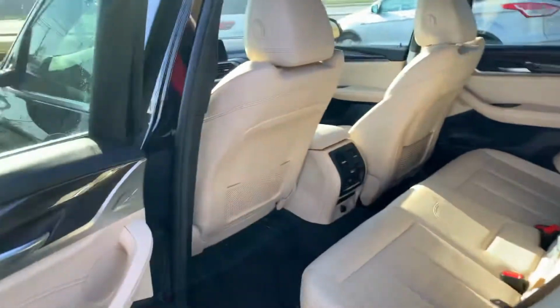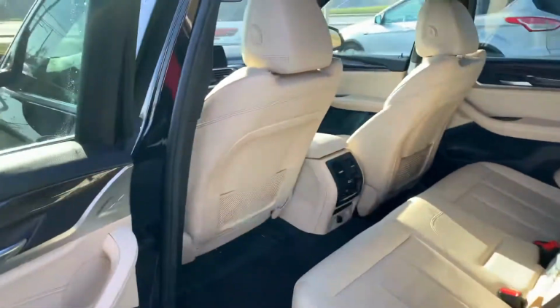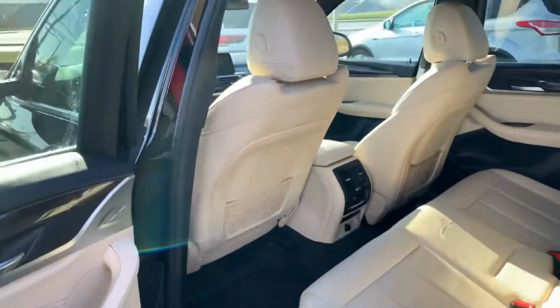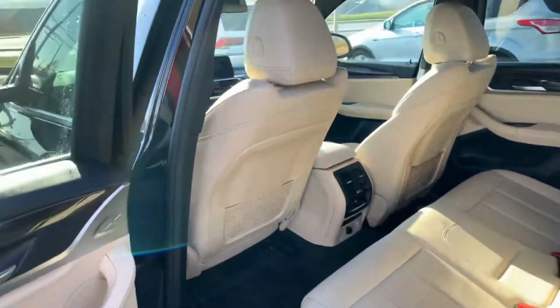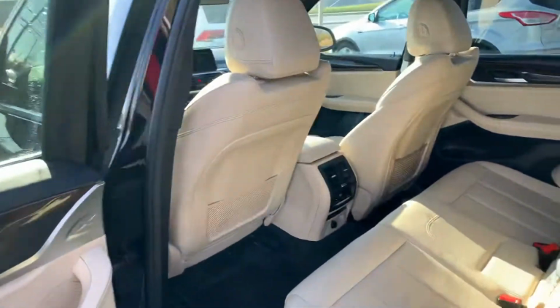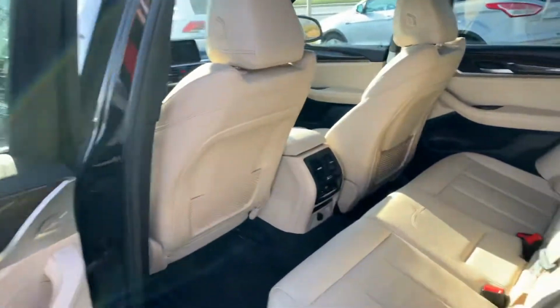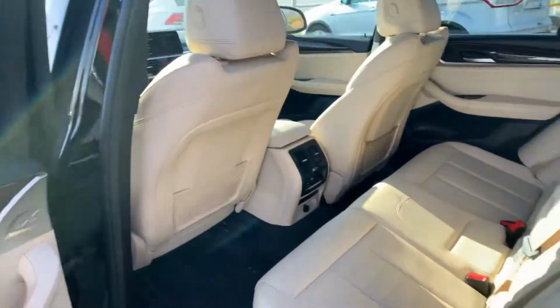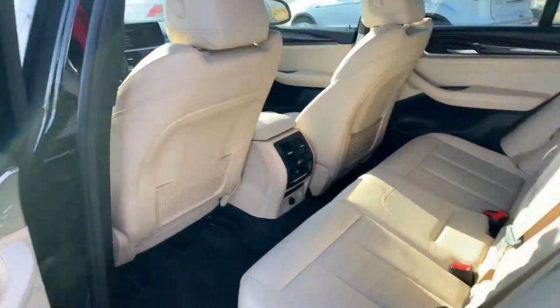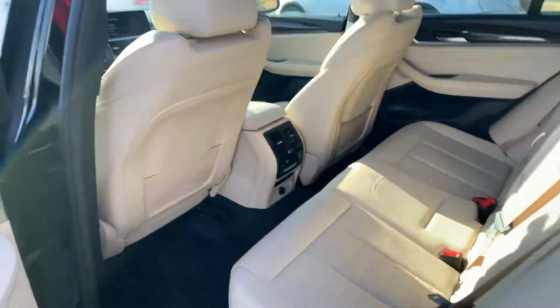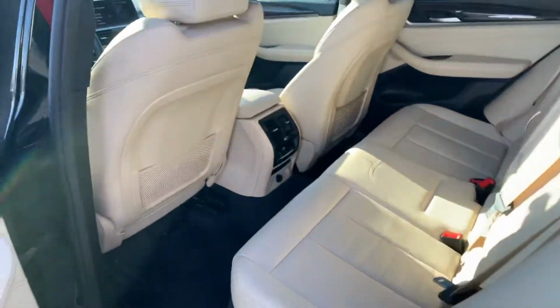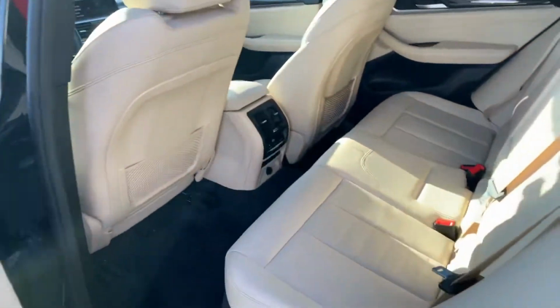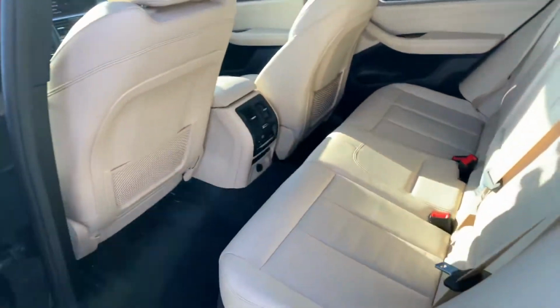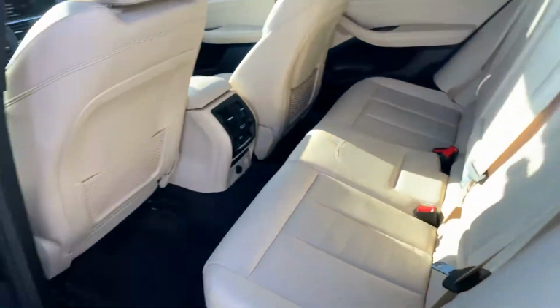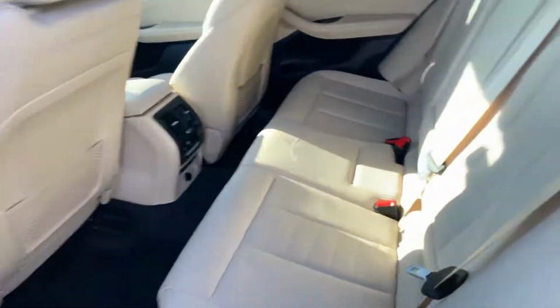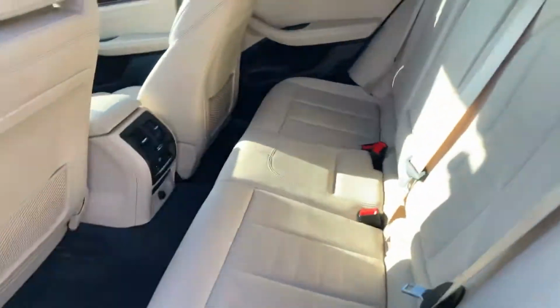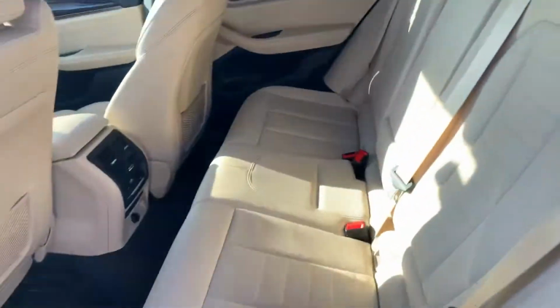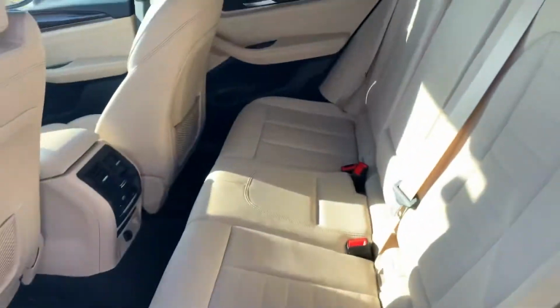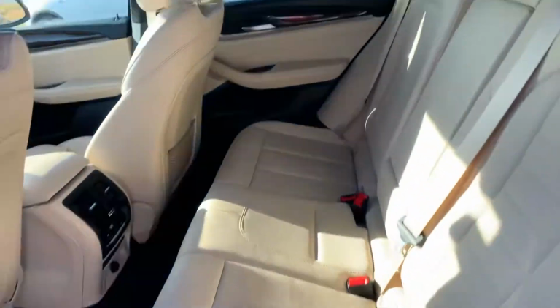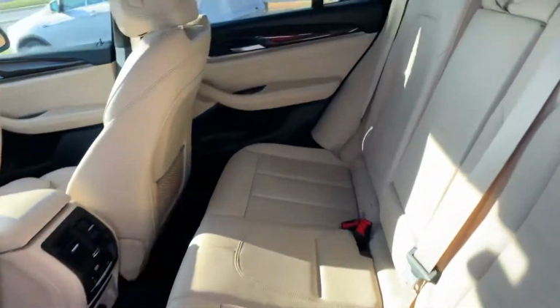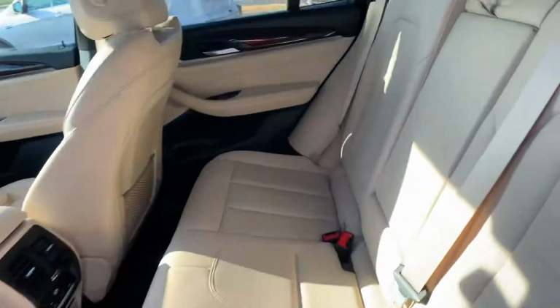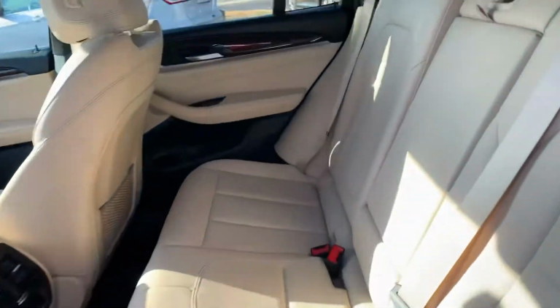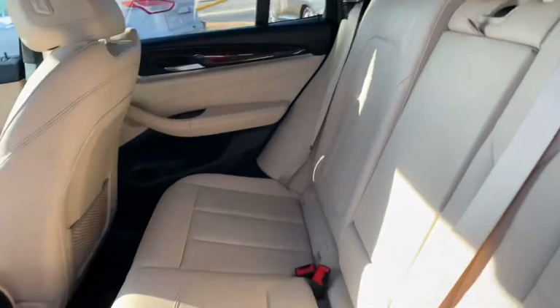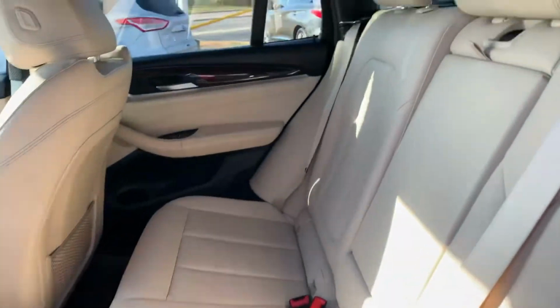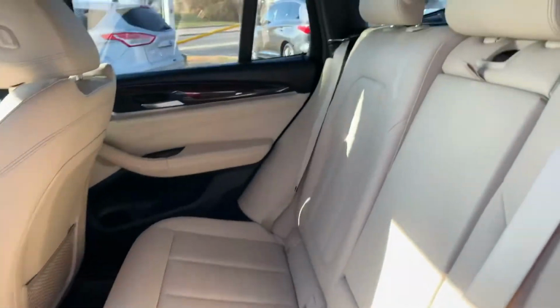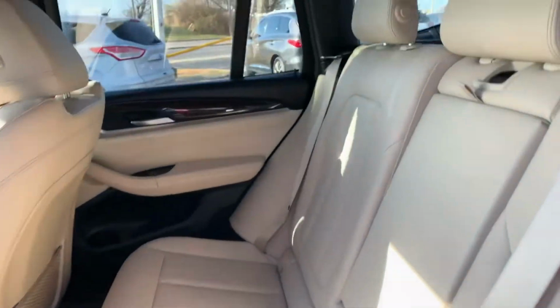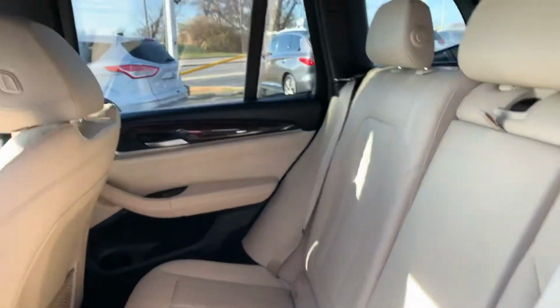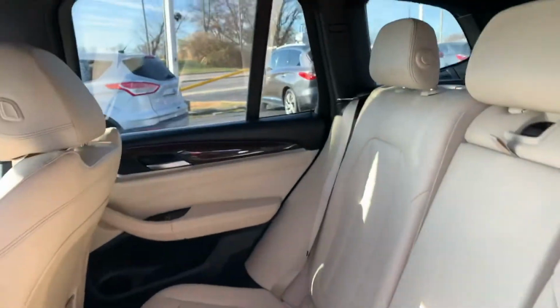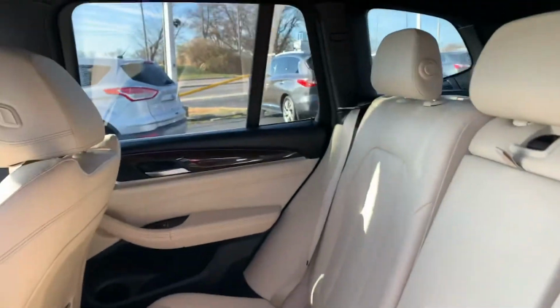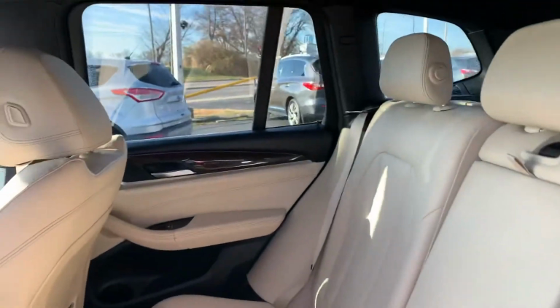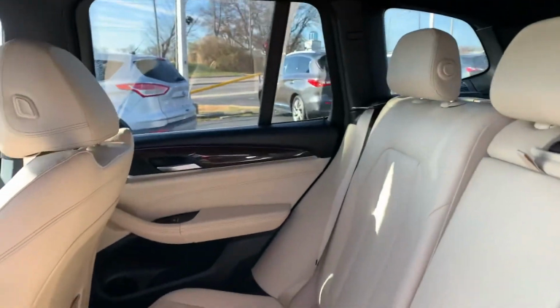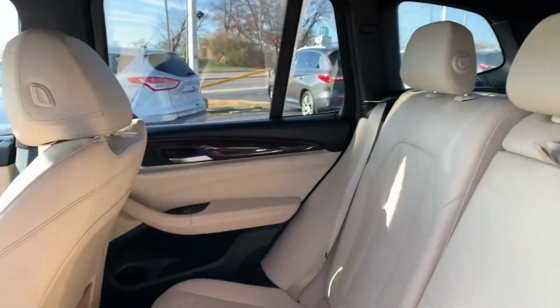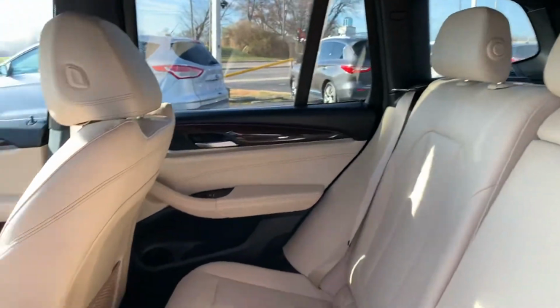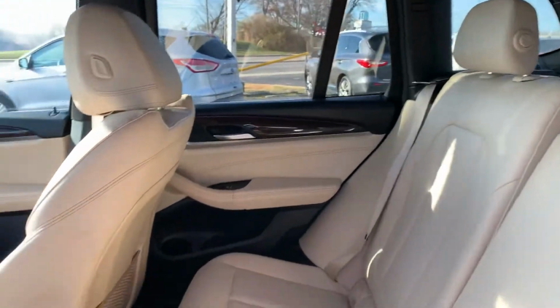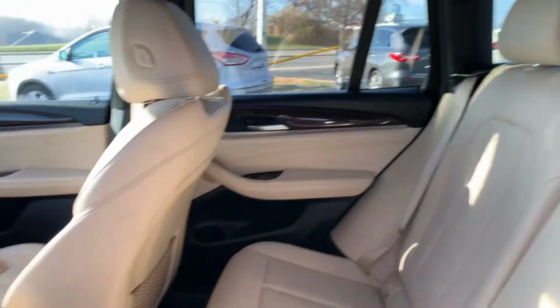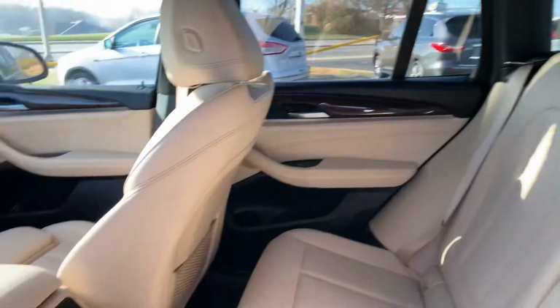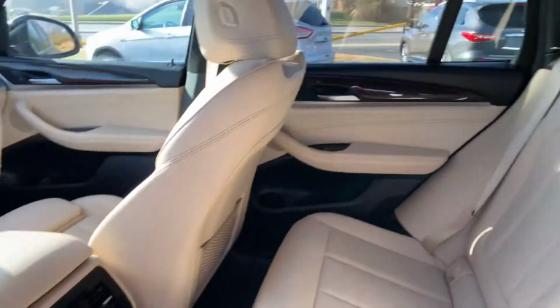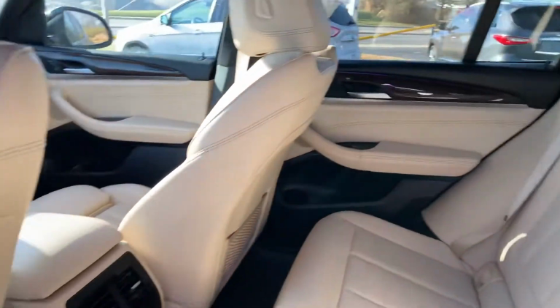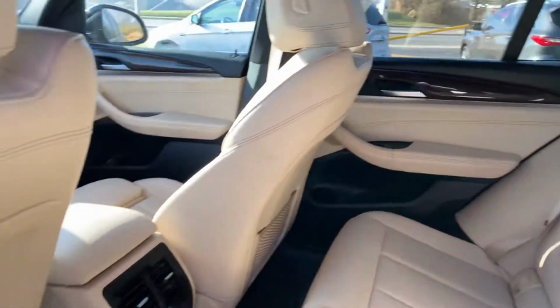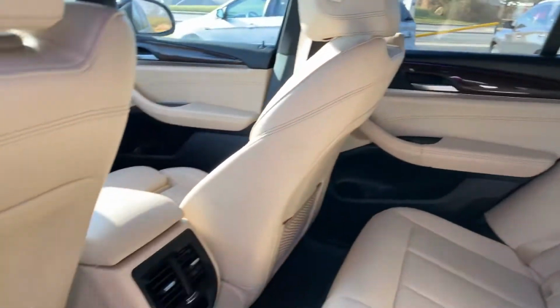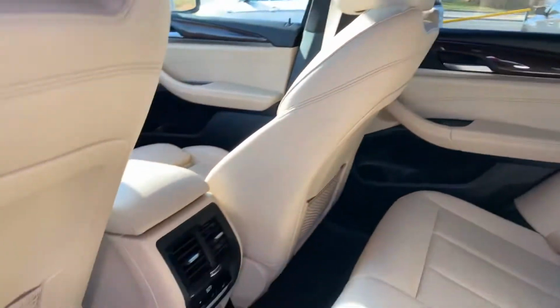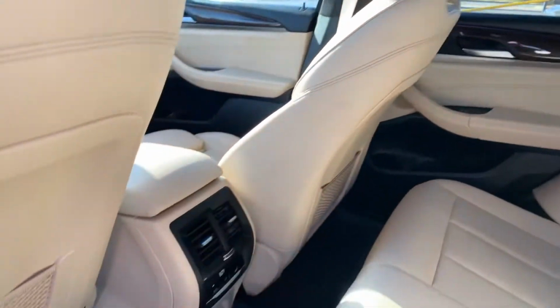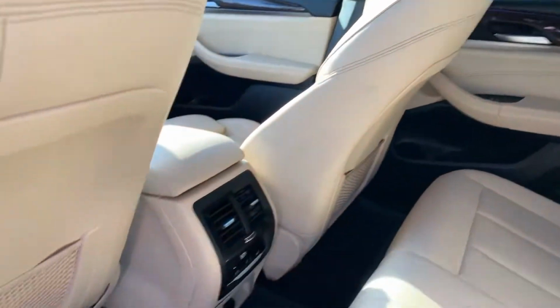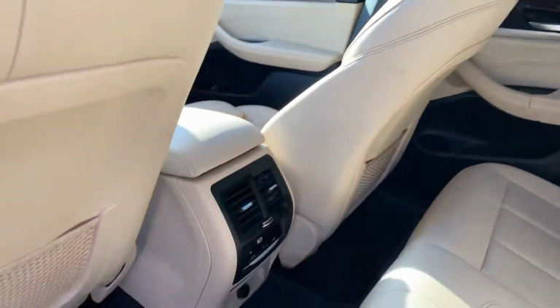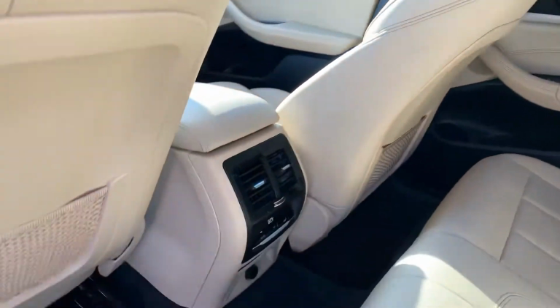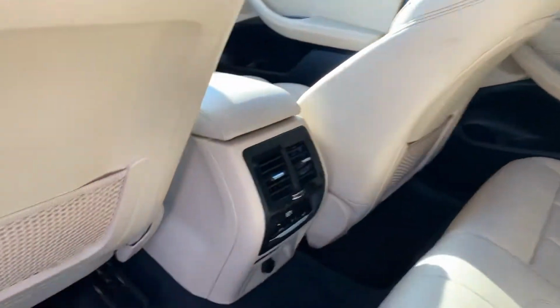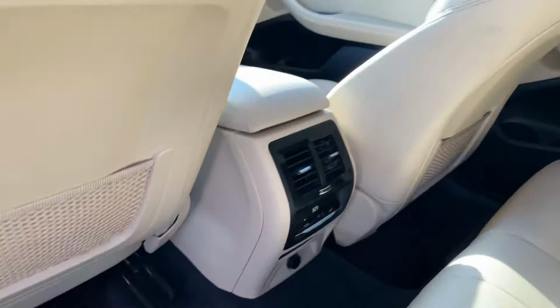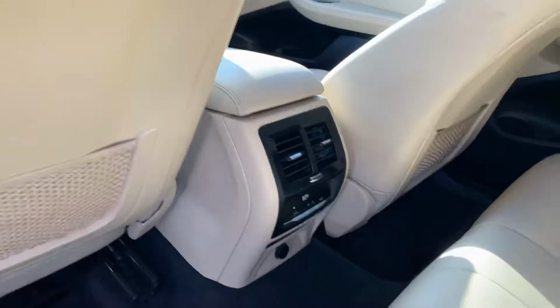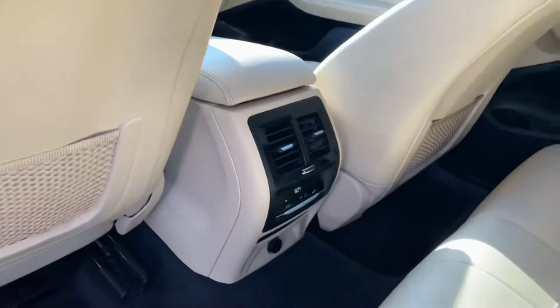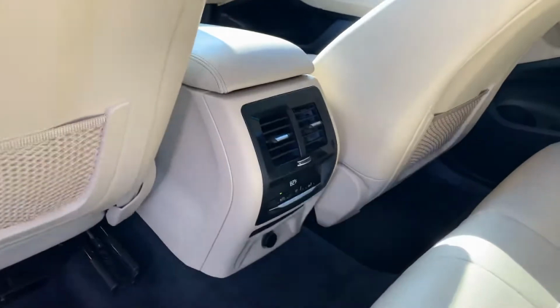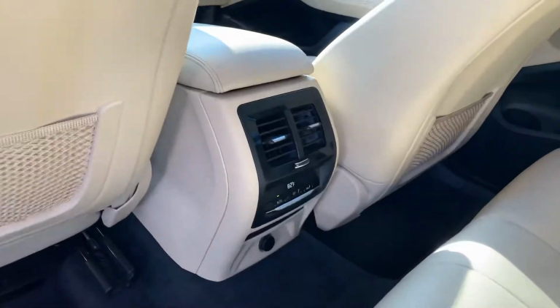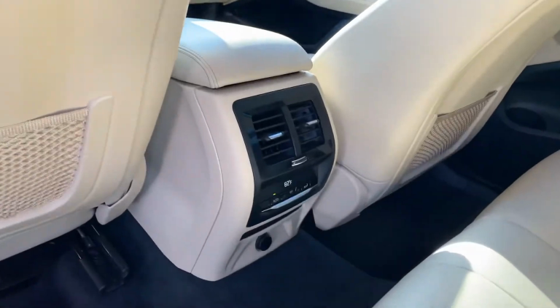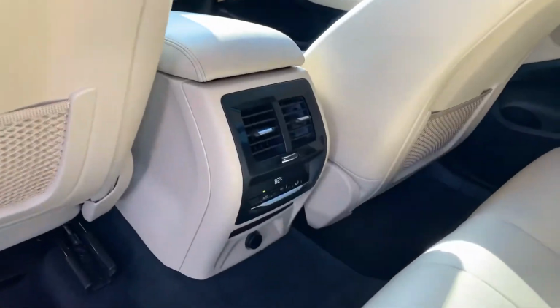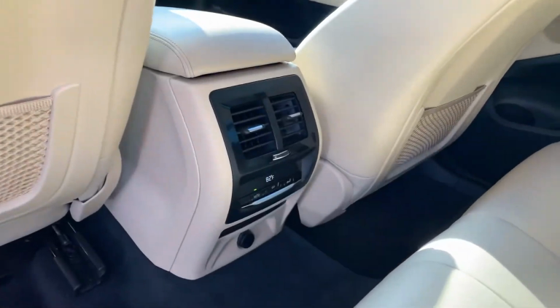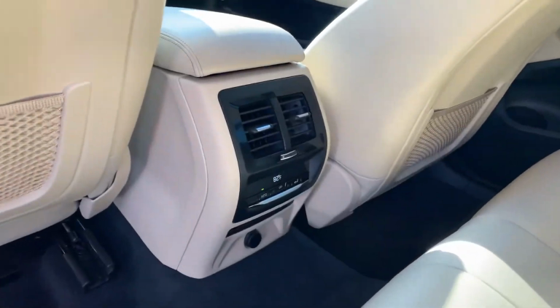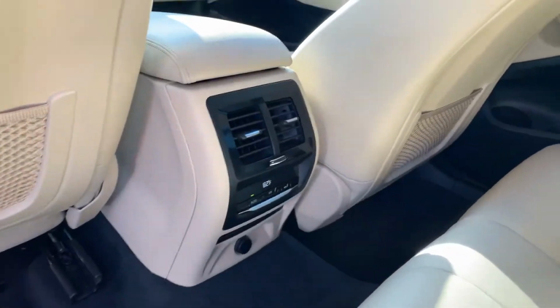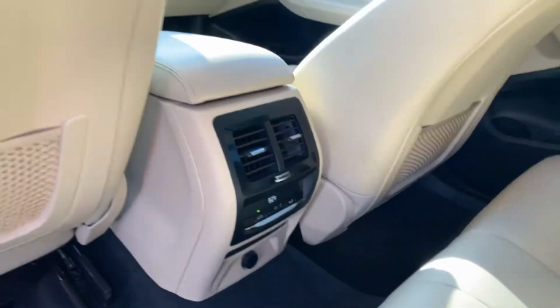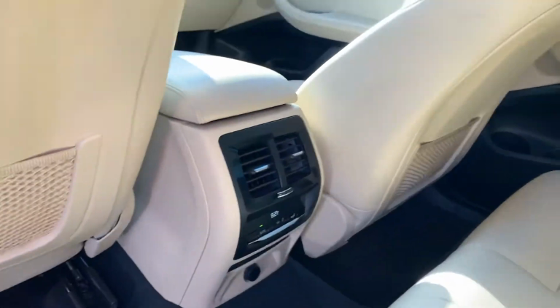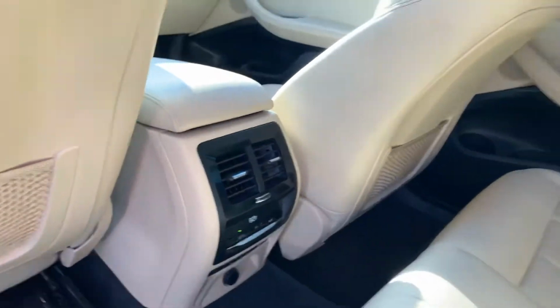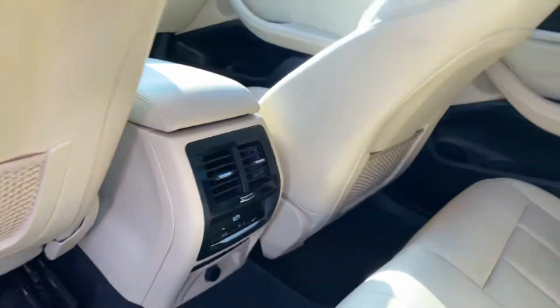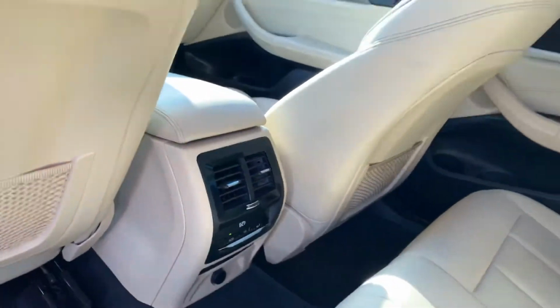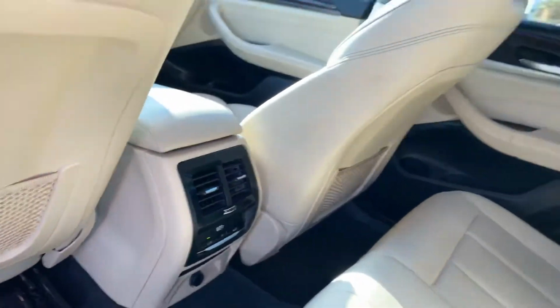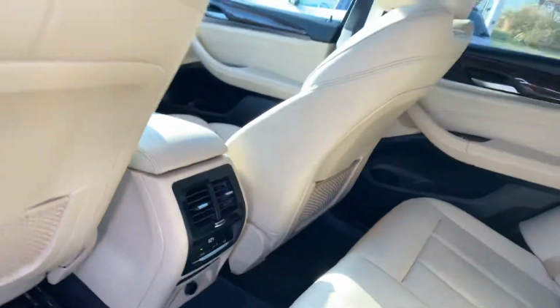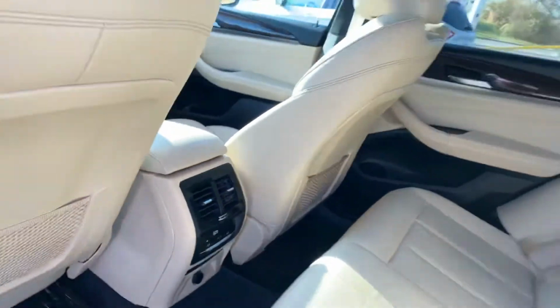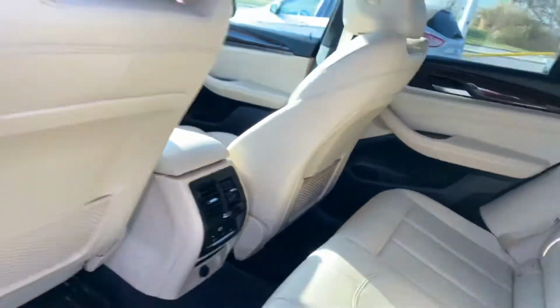Very clean, tan leather seats. Leather's in great condition. You have your rear climate control there.